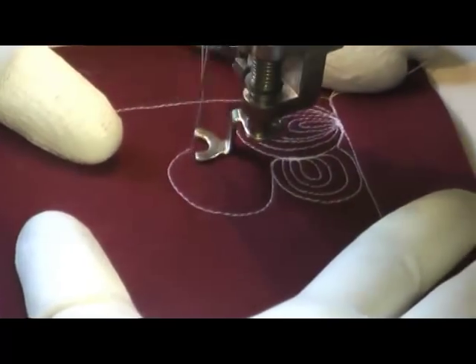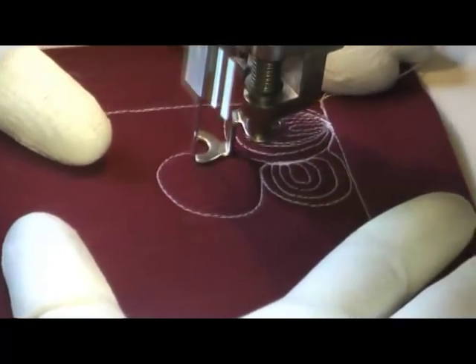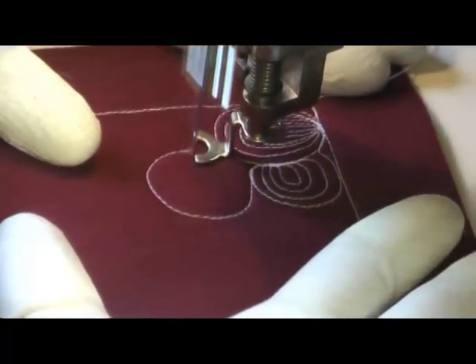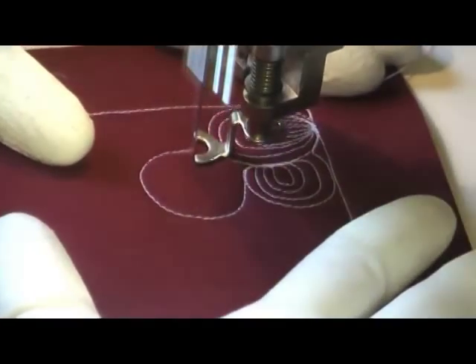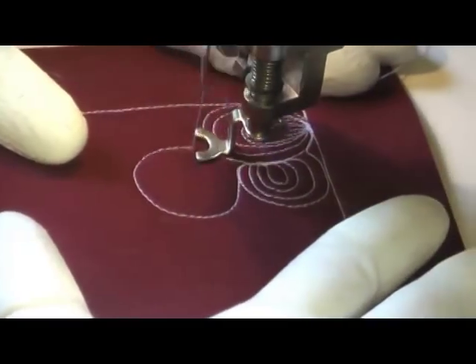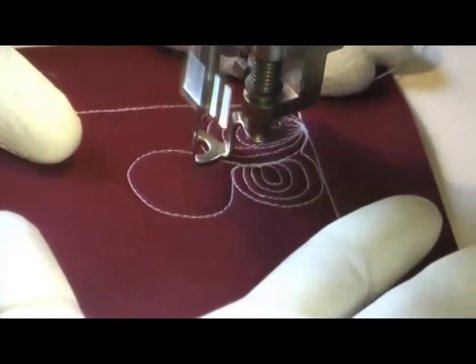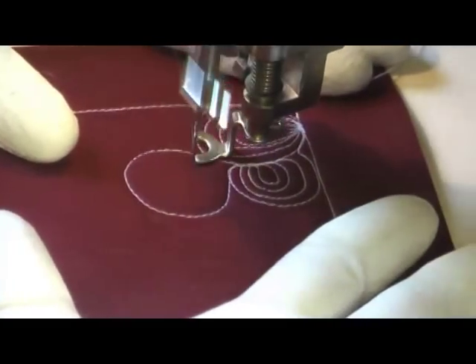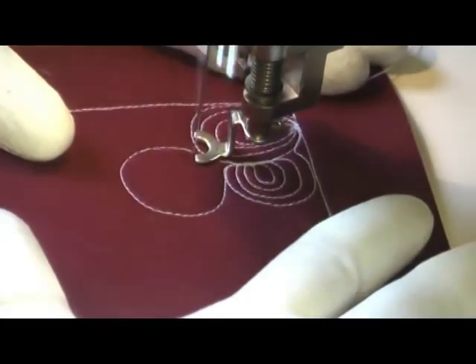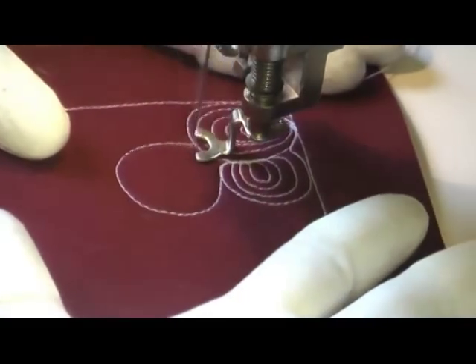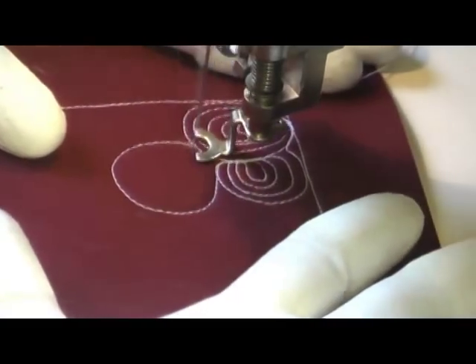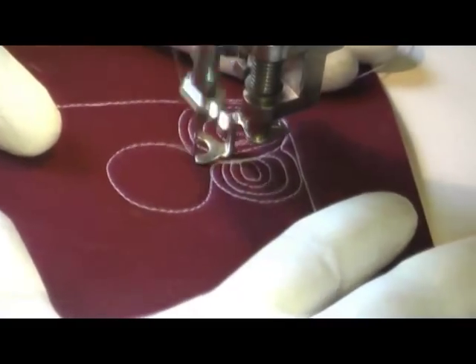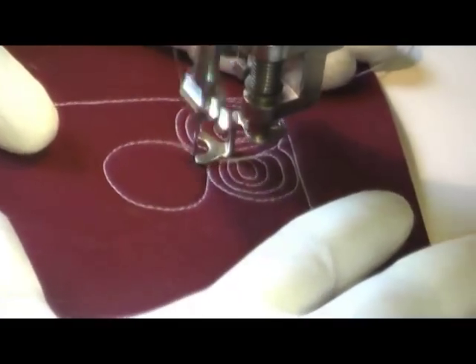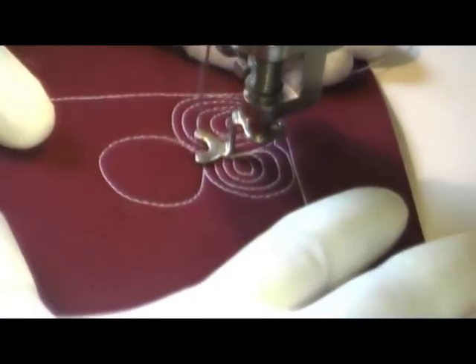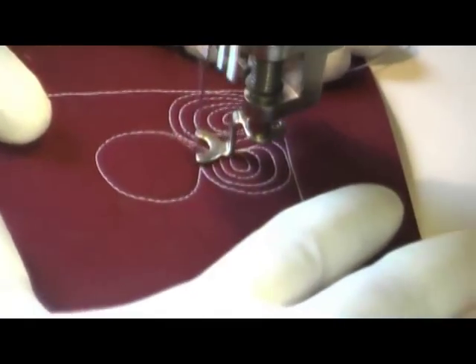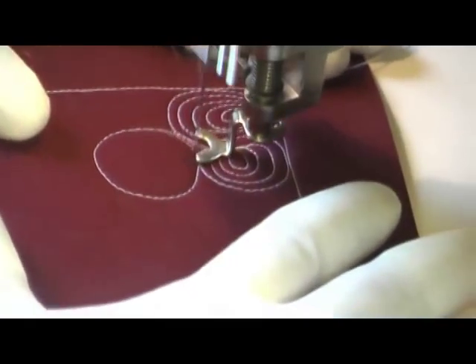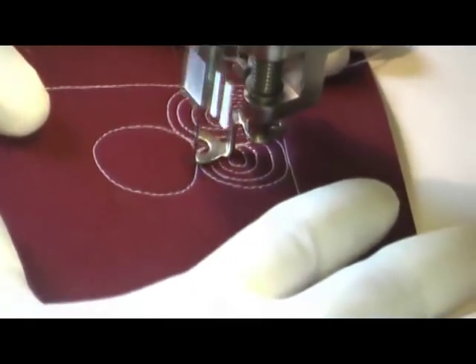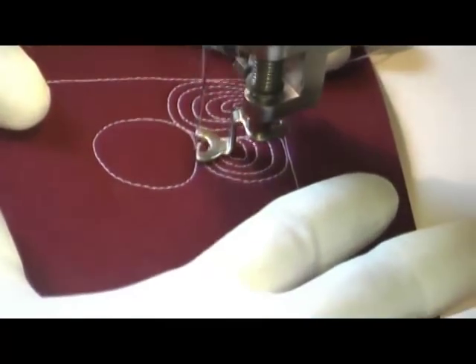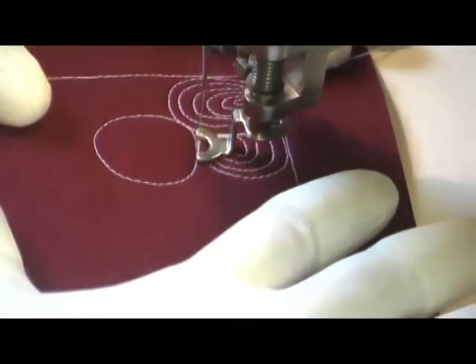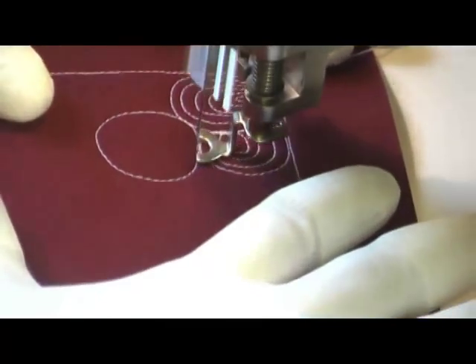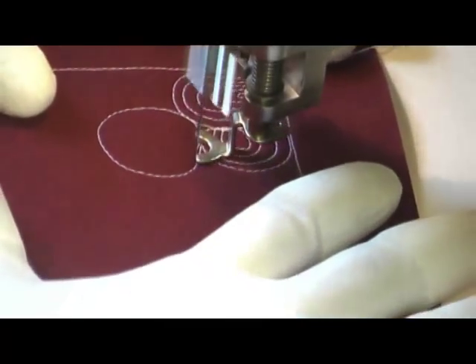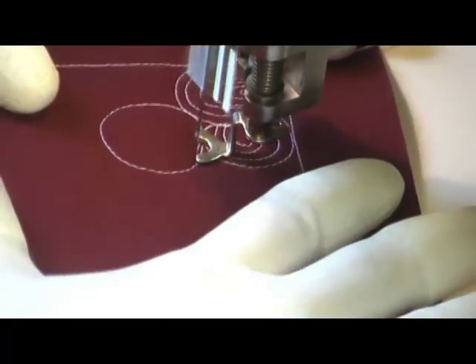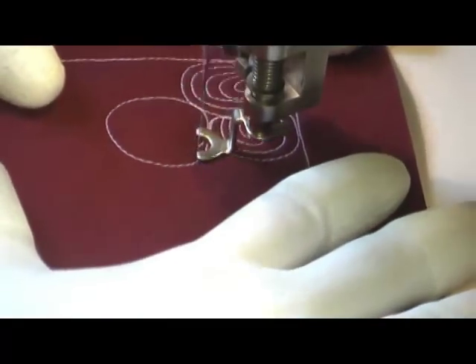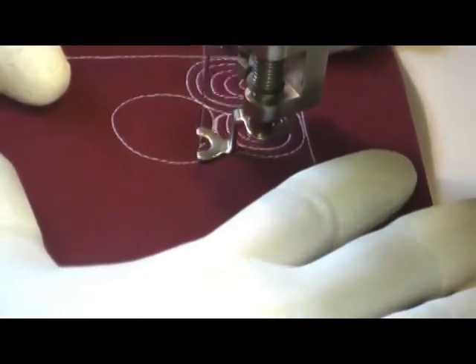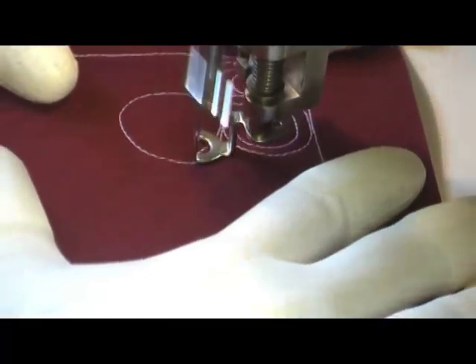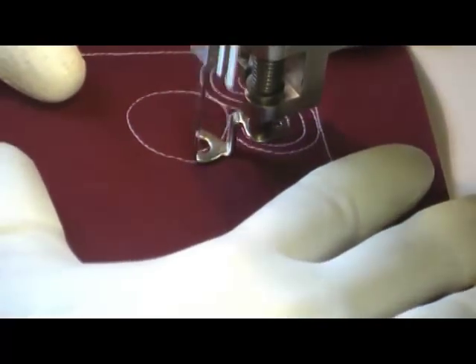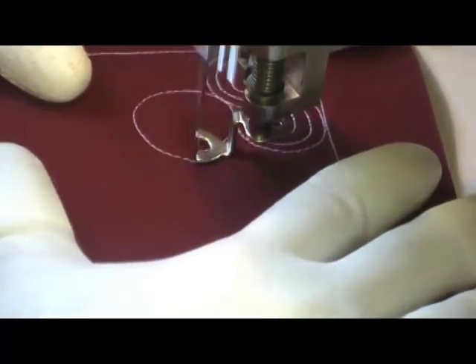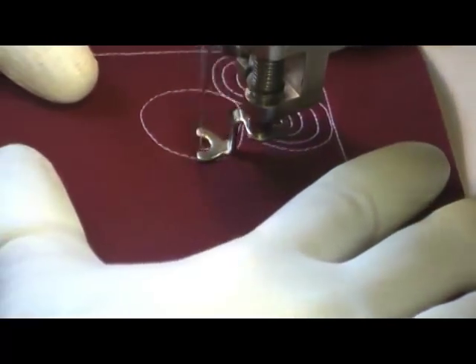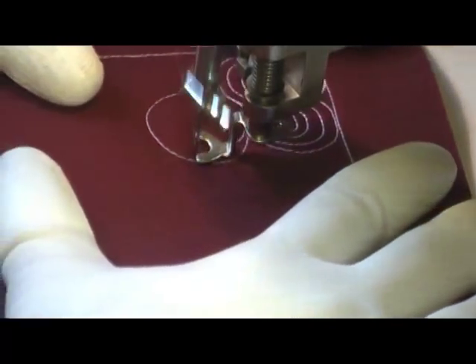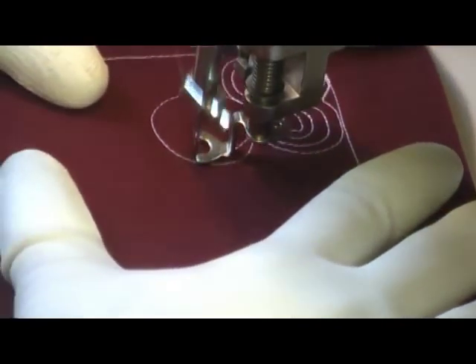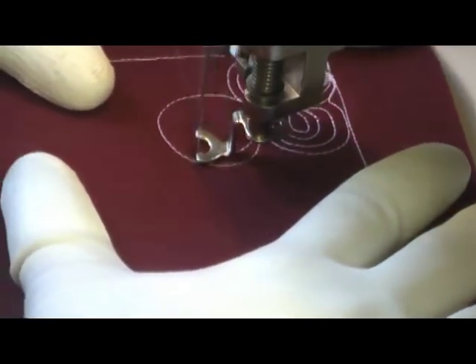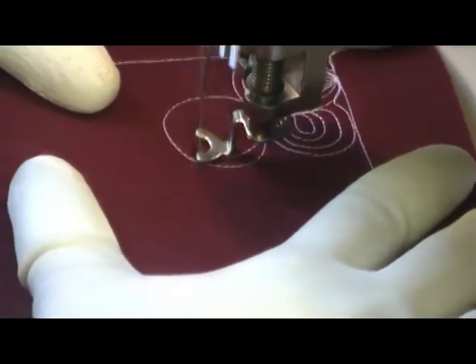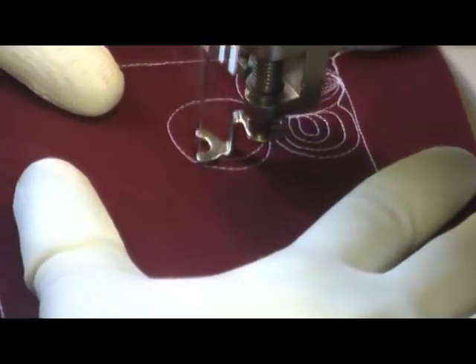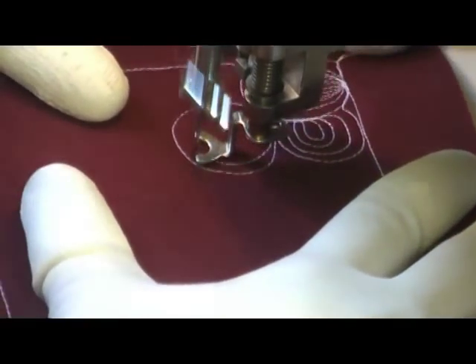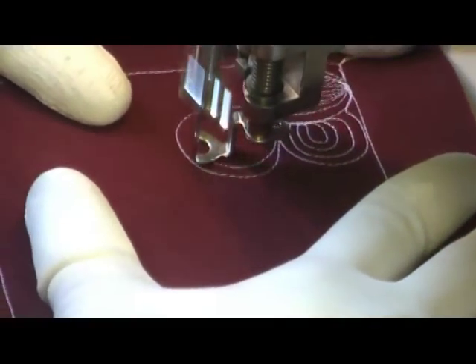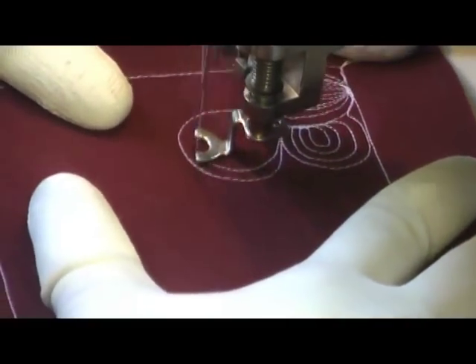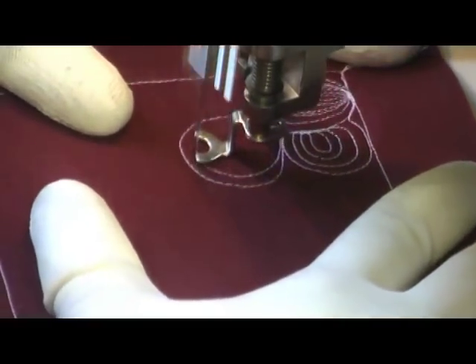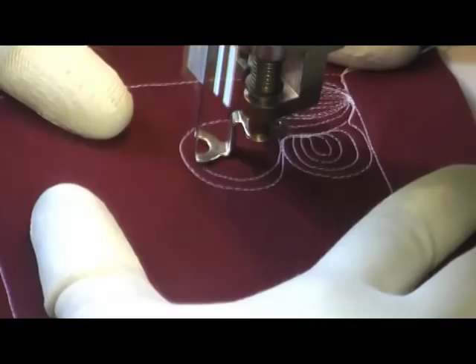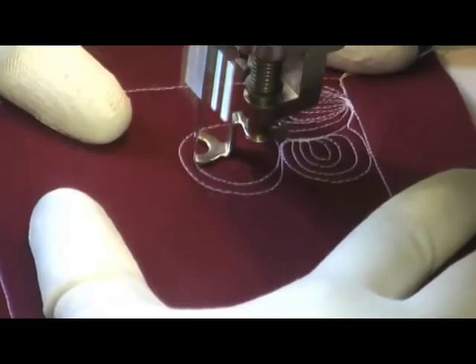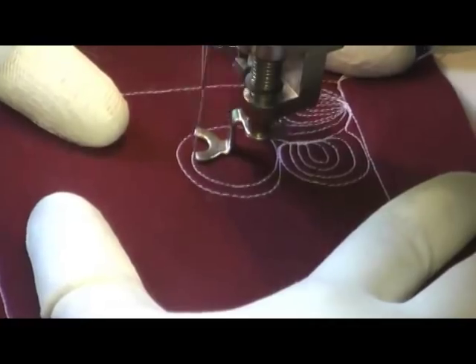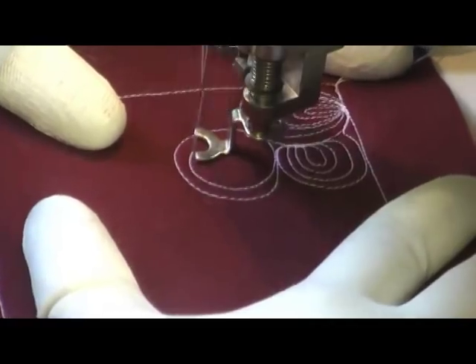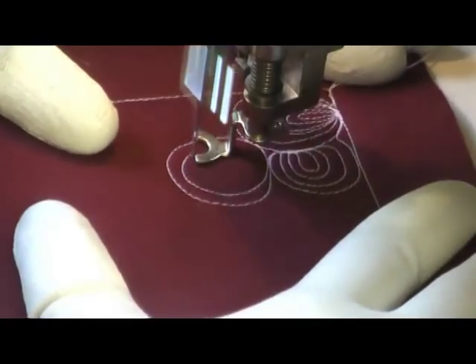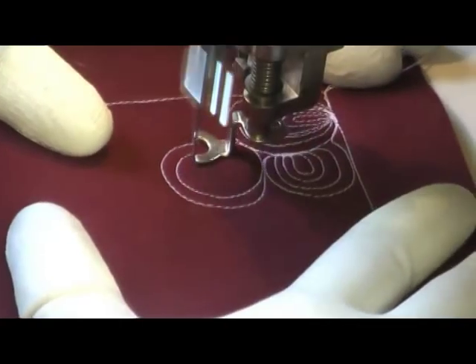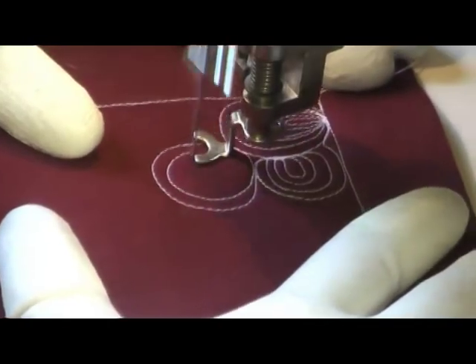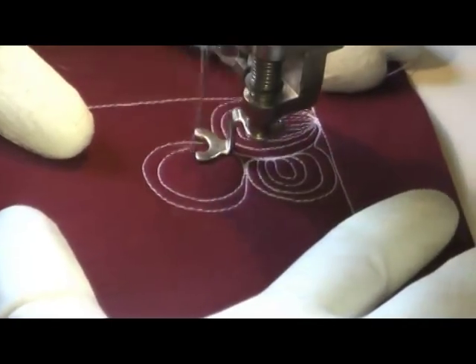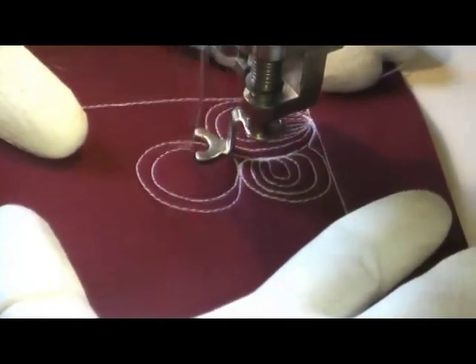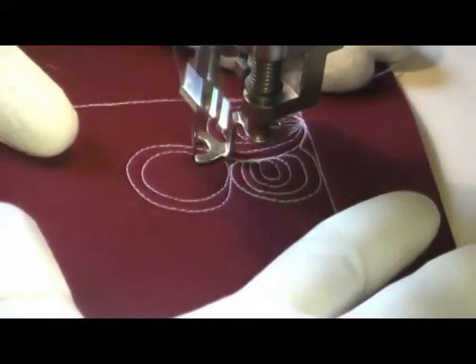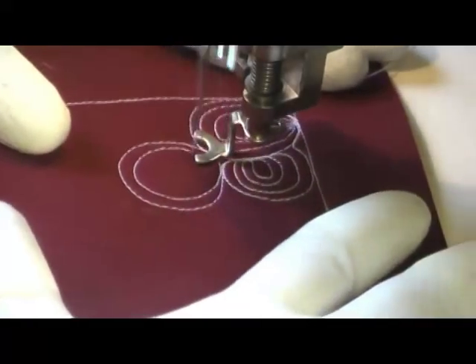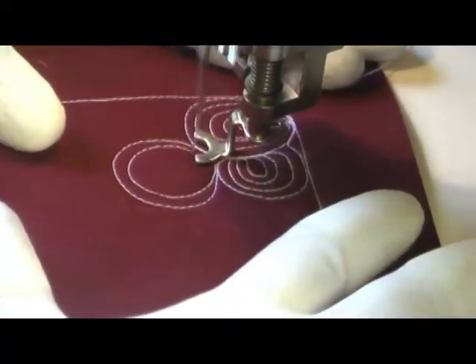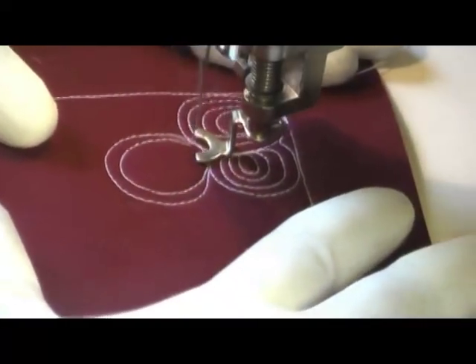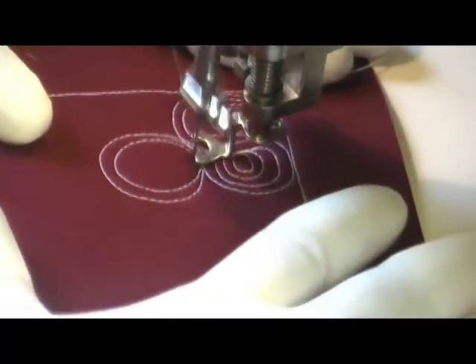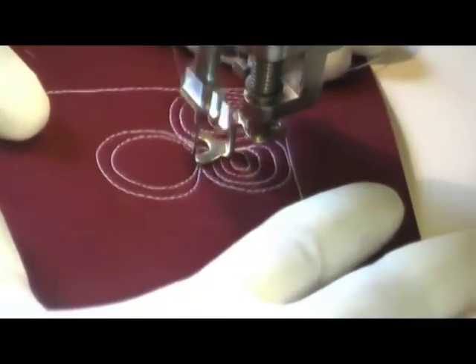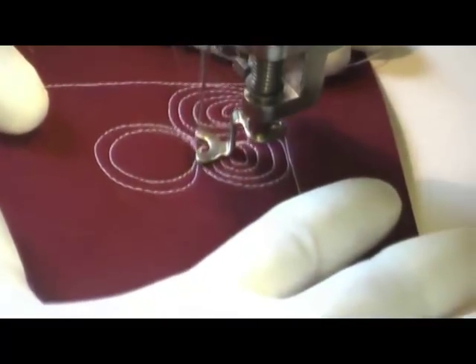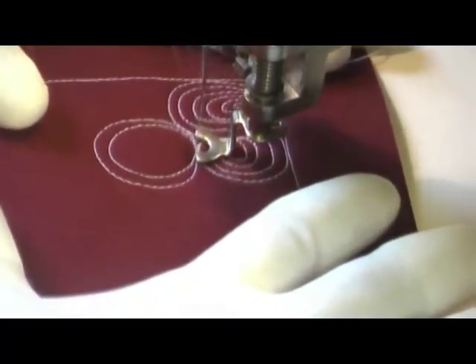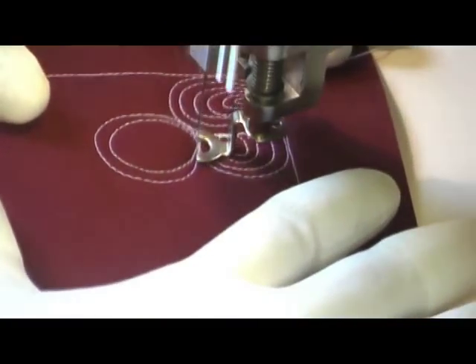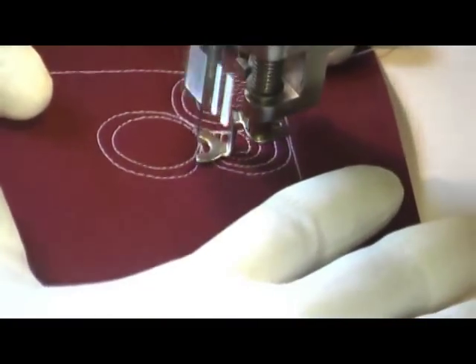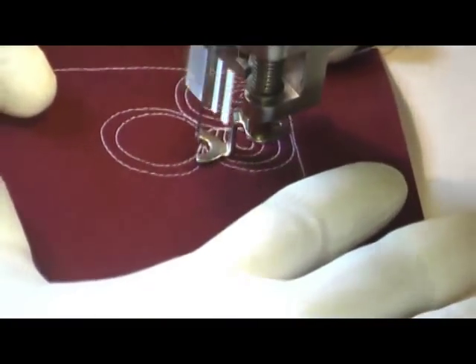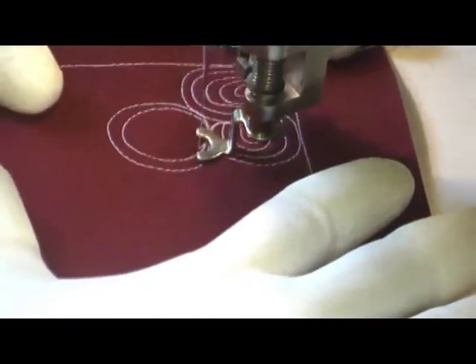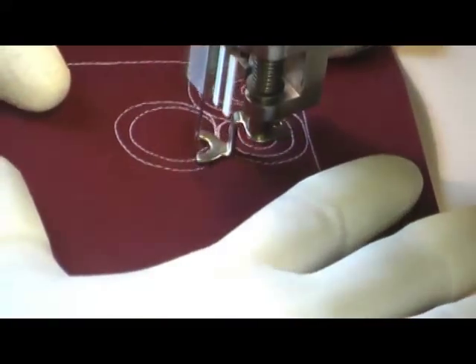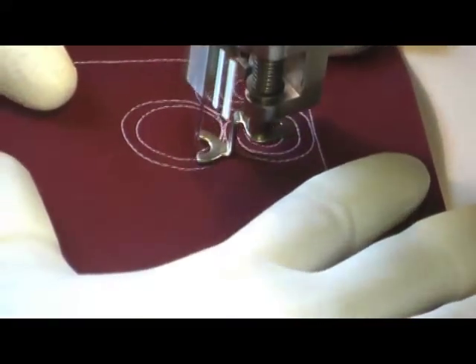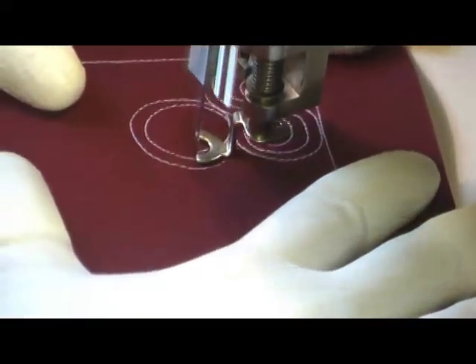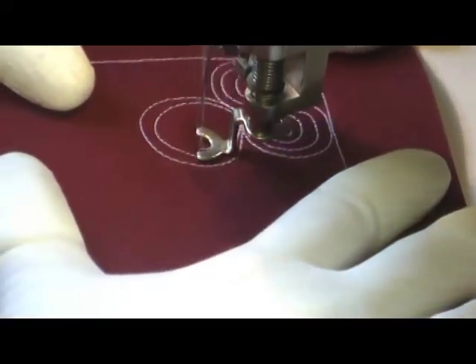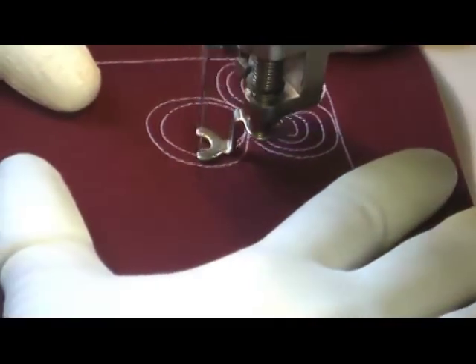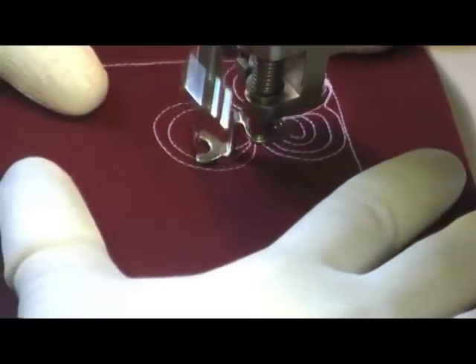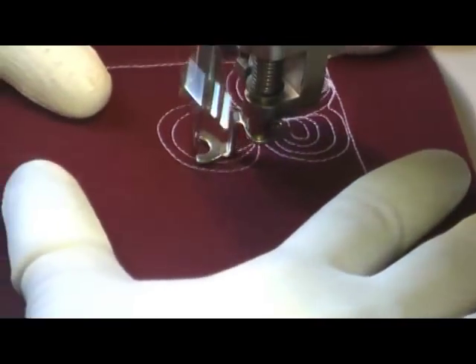It's got a nice allover texture and that will definitely add quite a bit of movement and drama to your quilts, no matter where you put it.